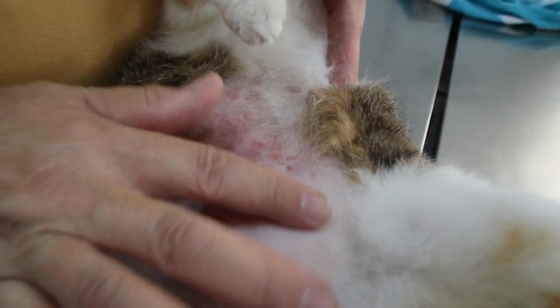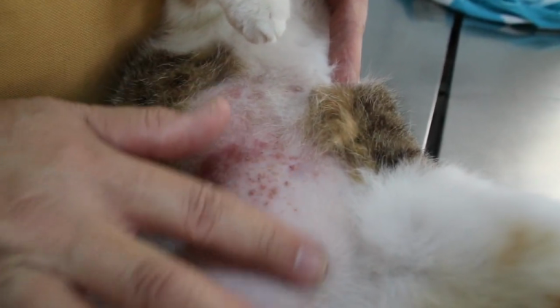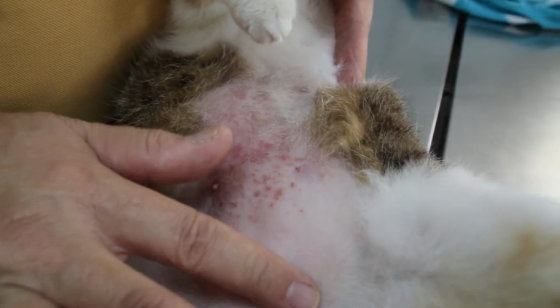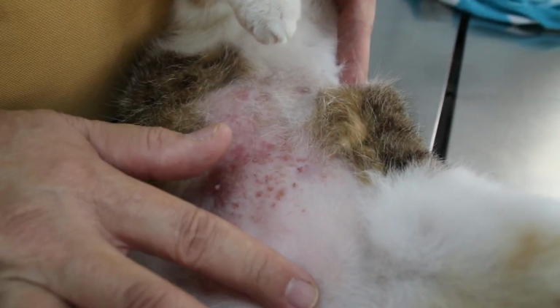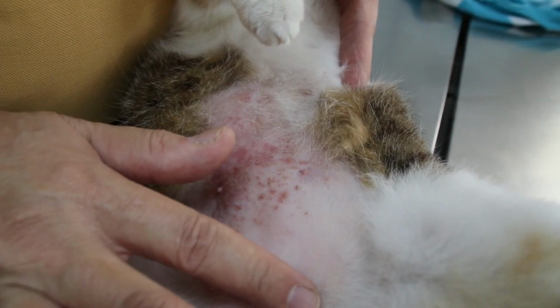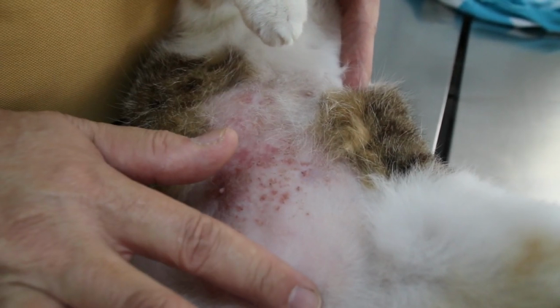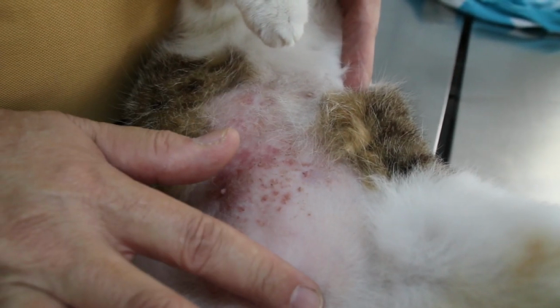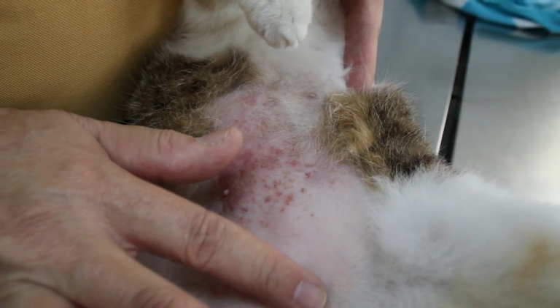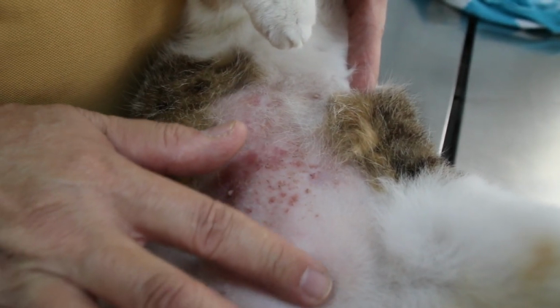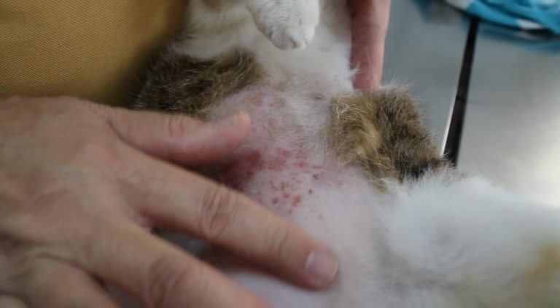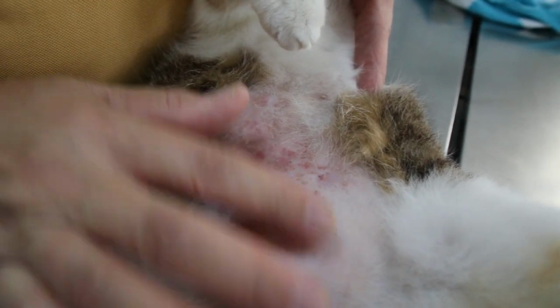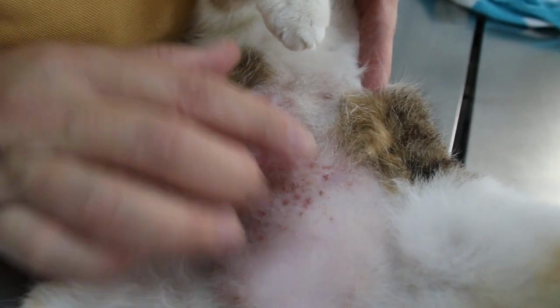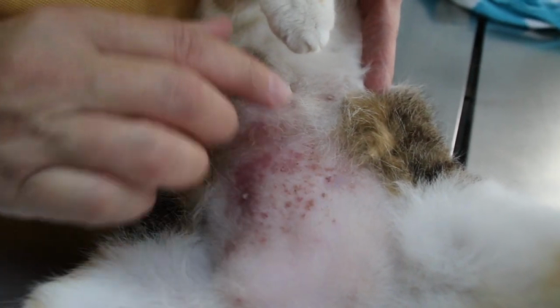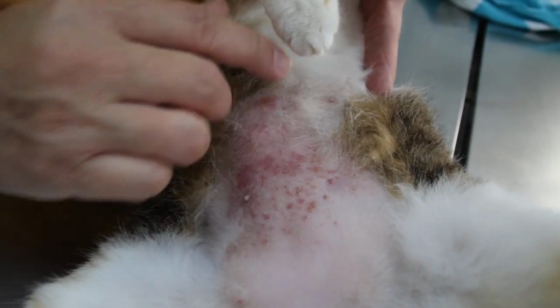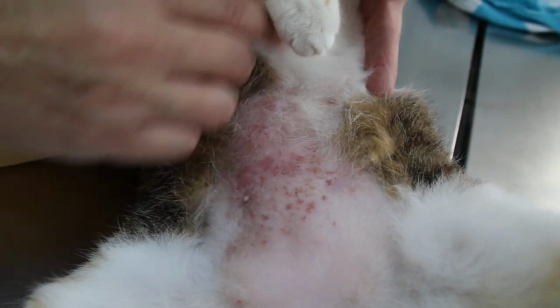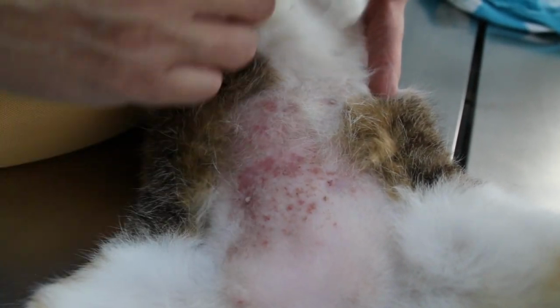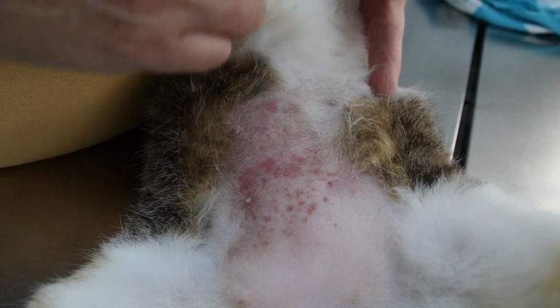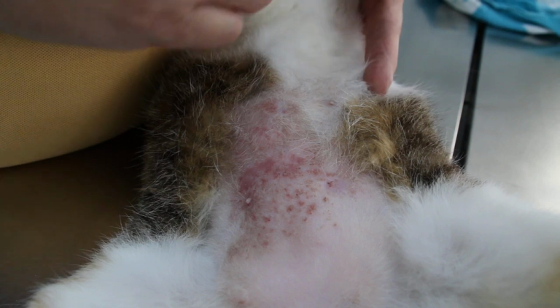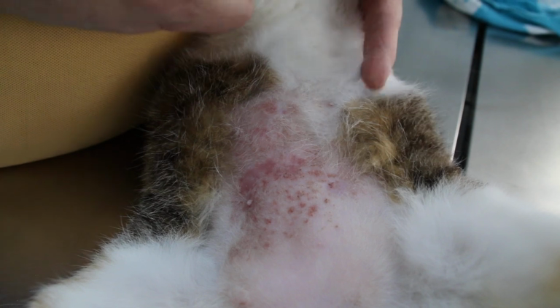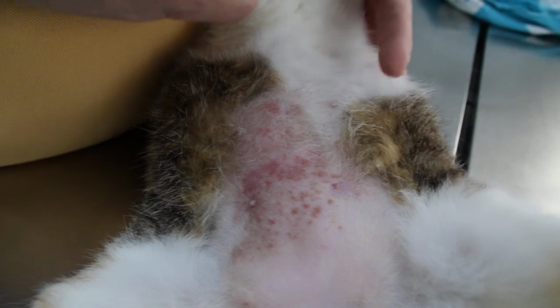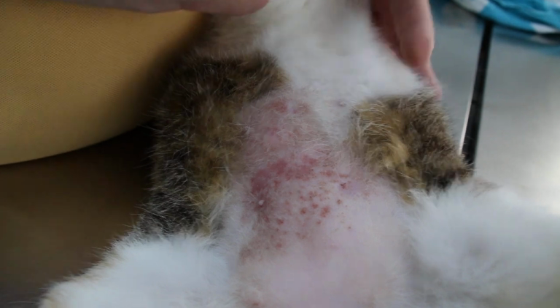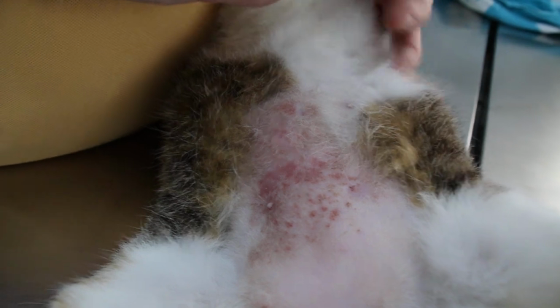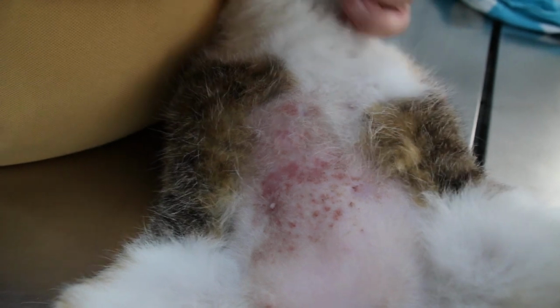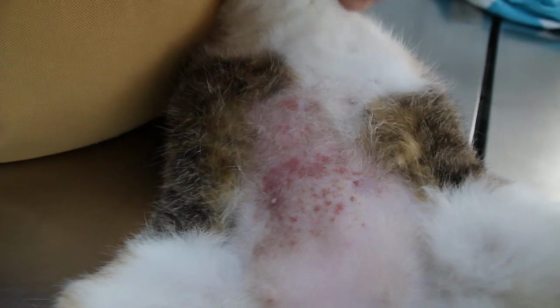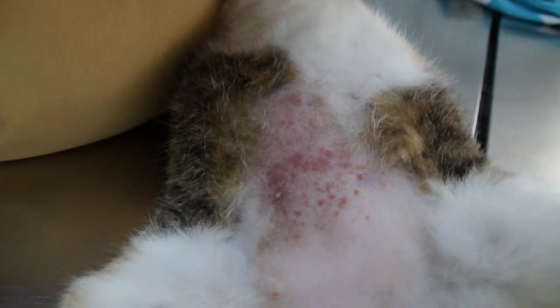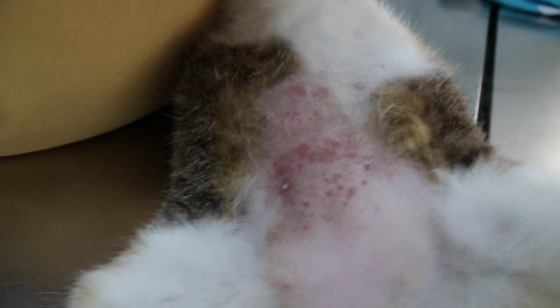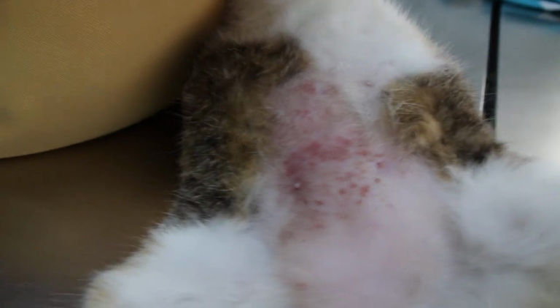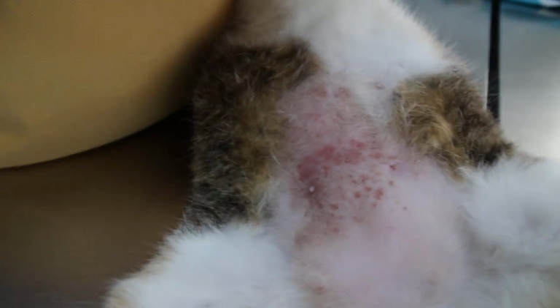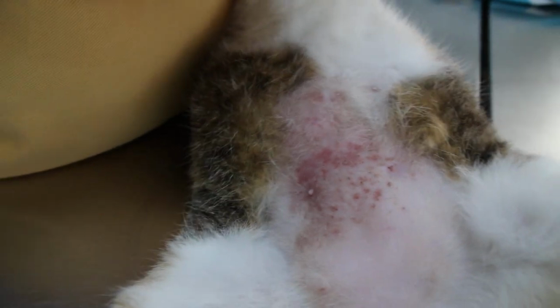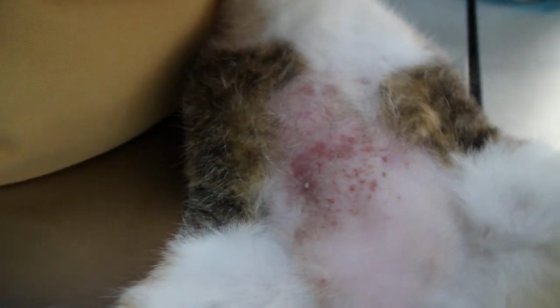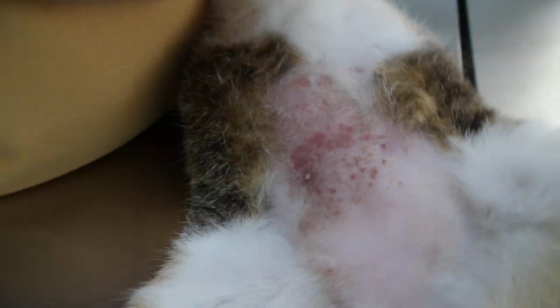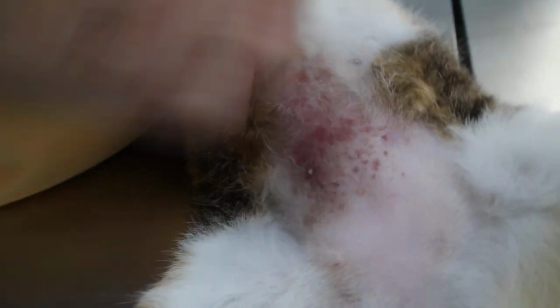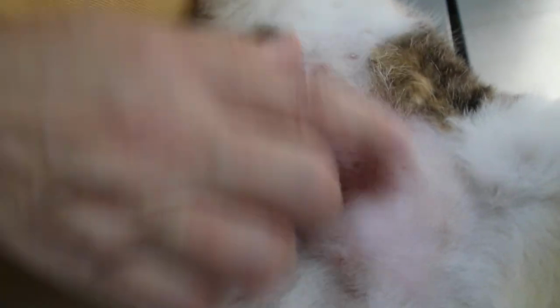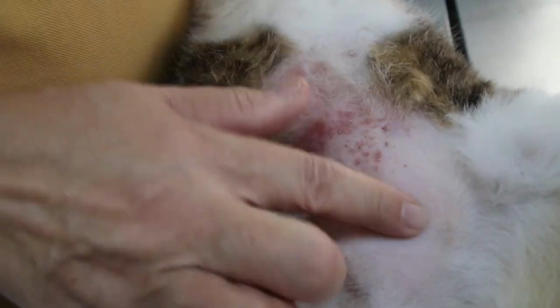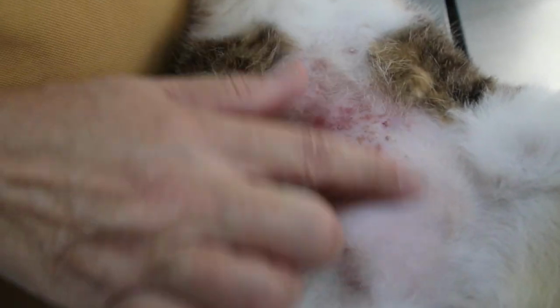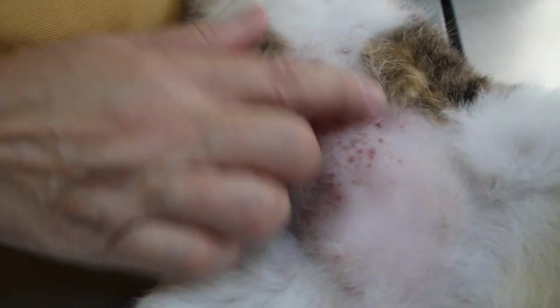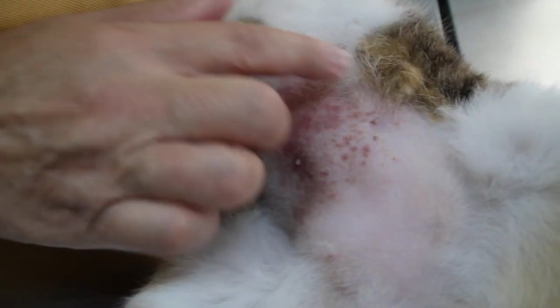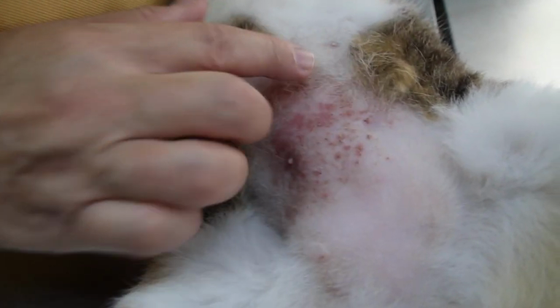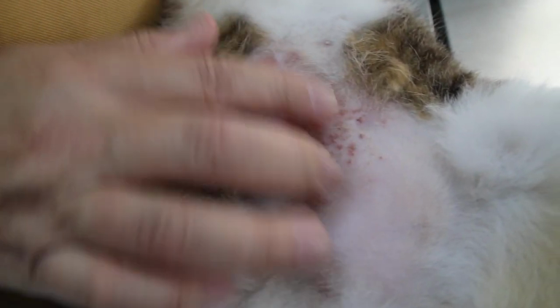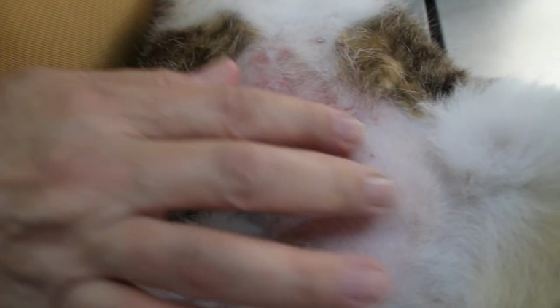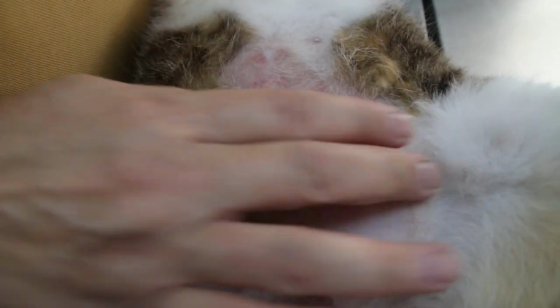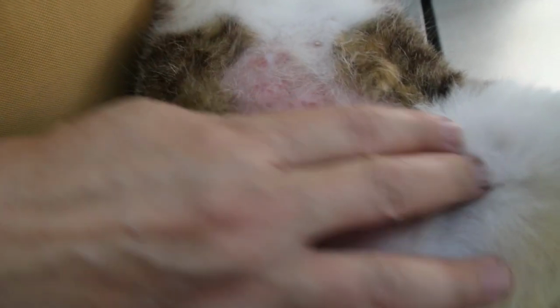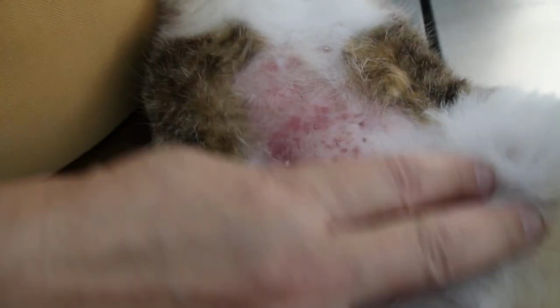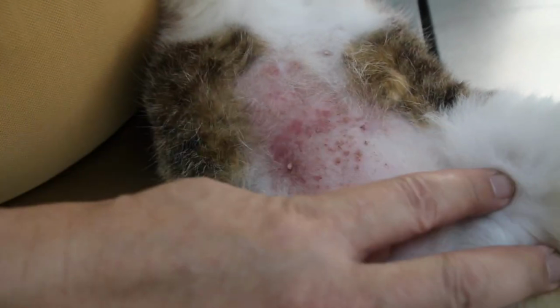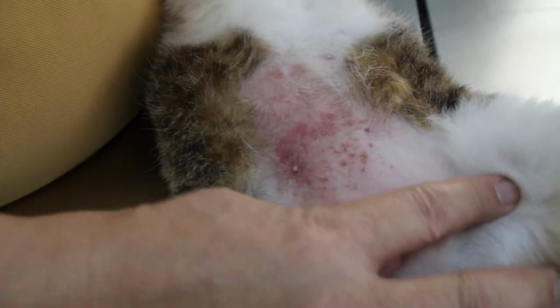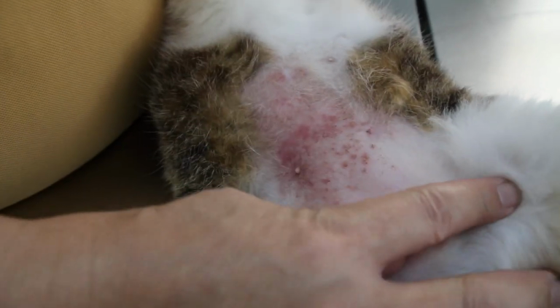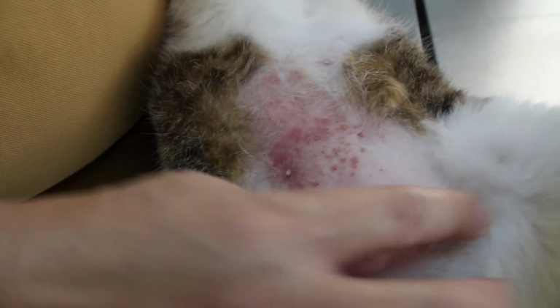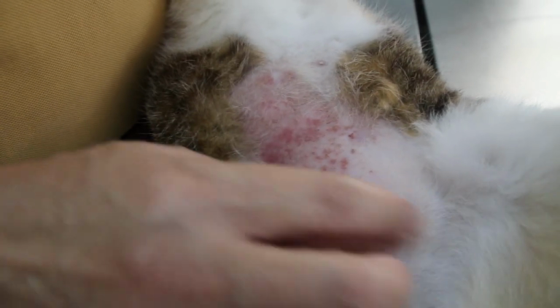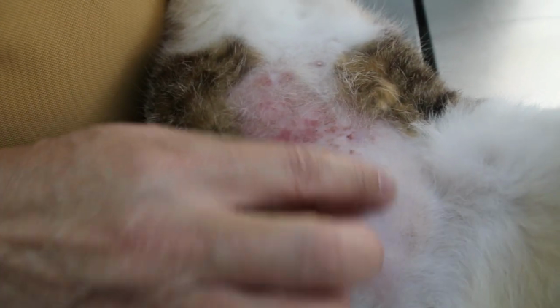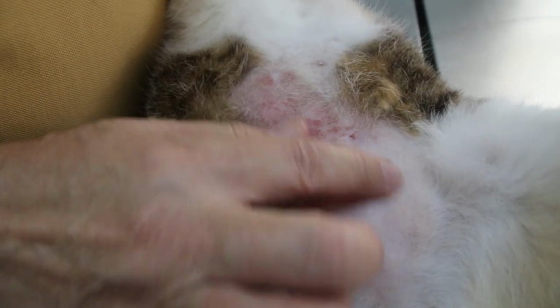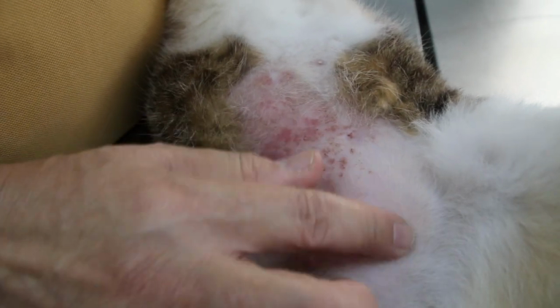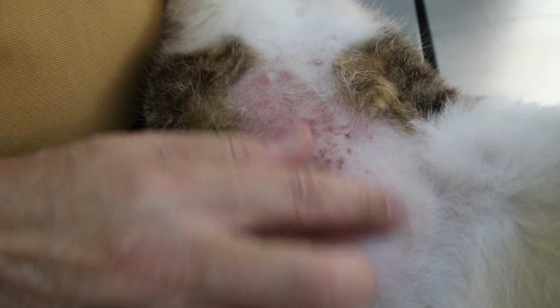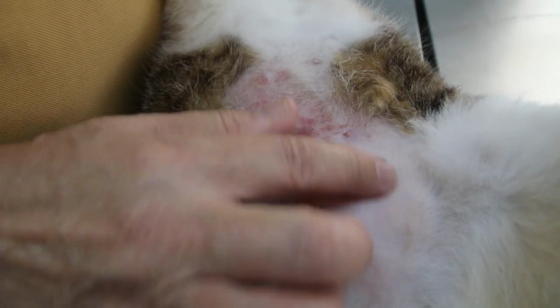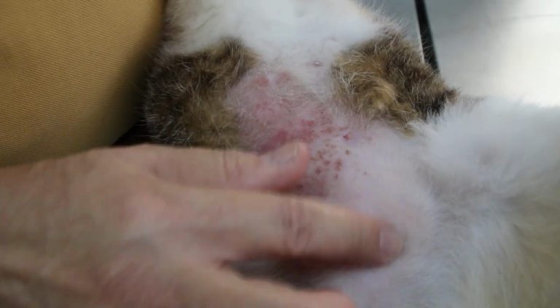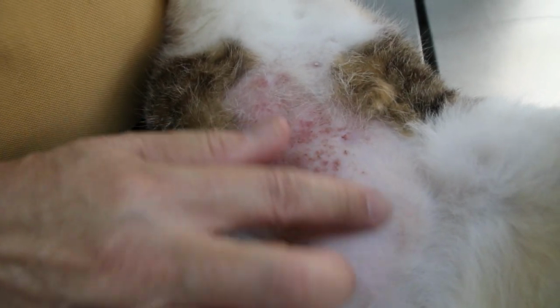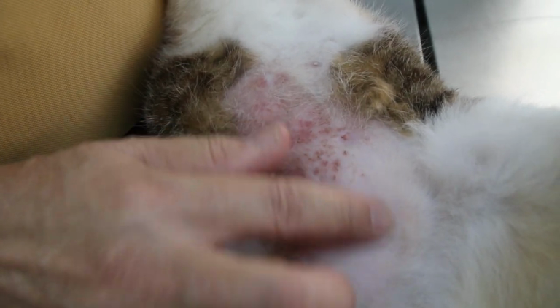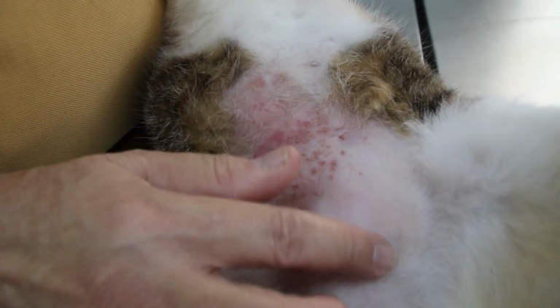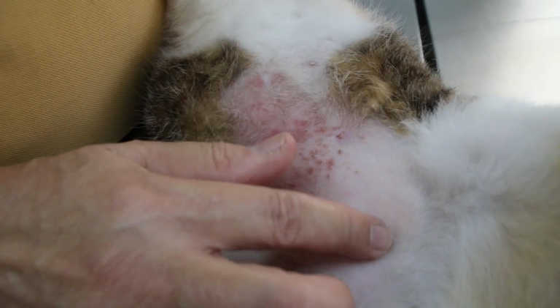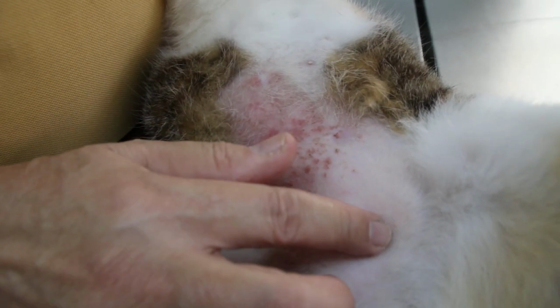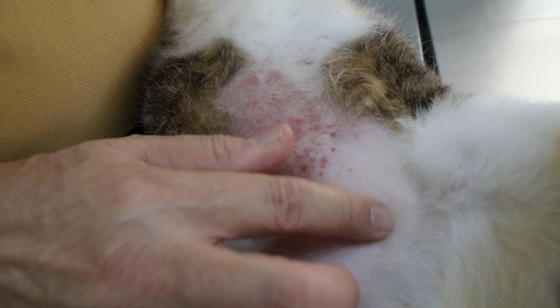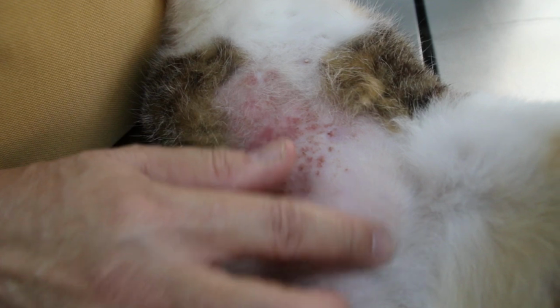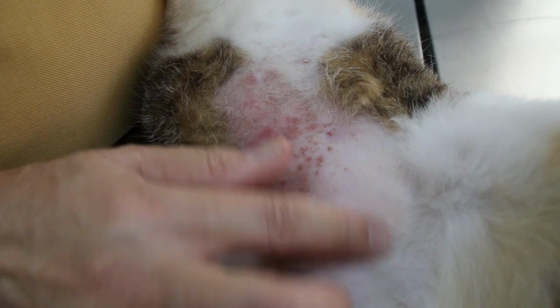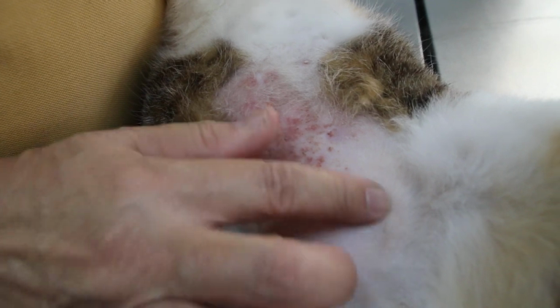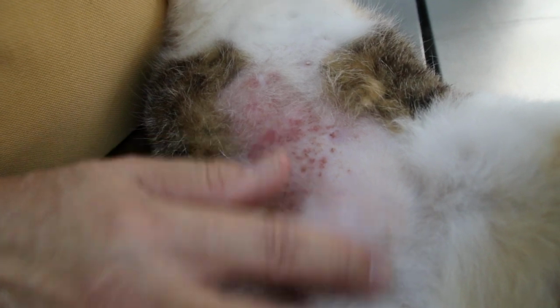The hair didn't grow back after sterilization — for both cats after sterilization, the hair didn't grow back. There was no inflammation for the other cat.